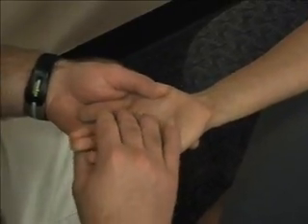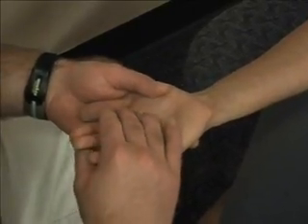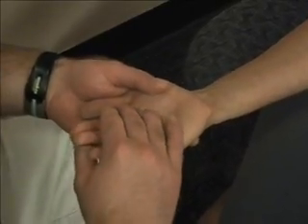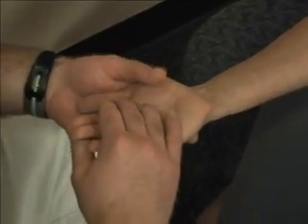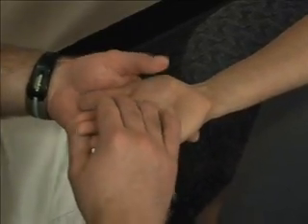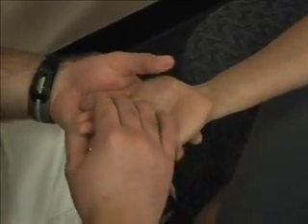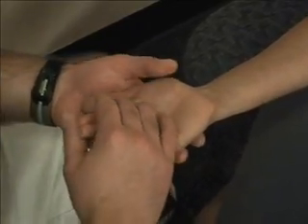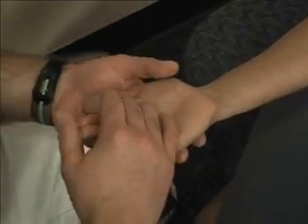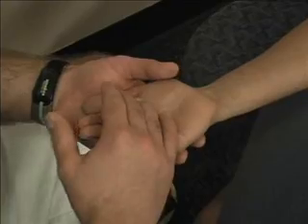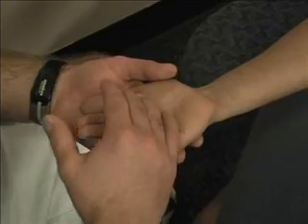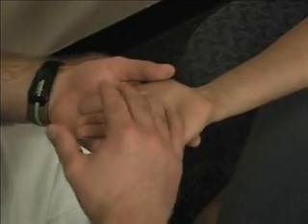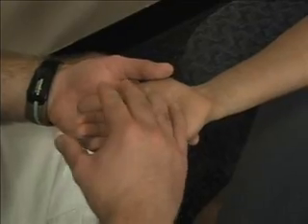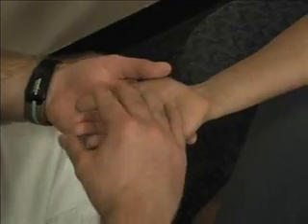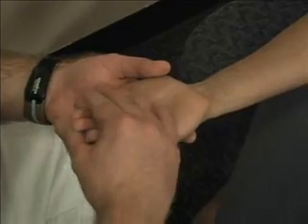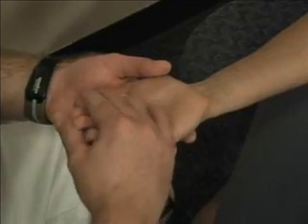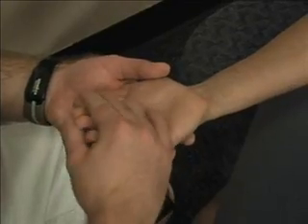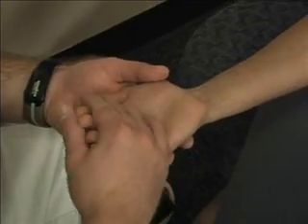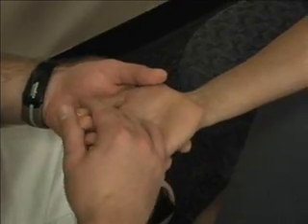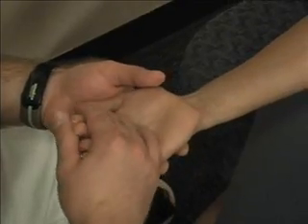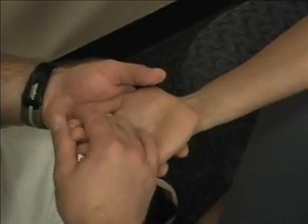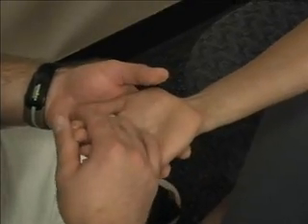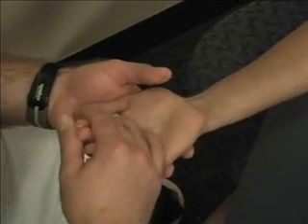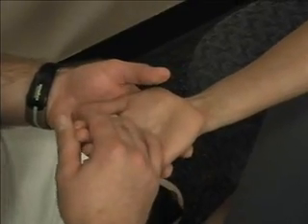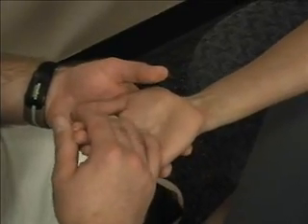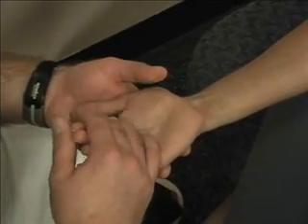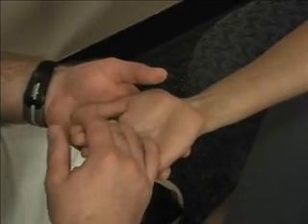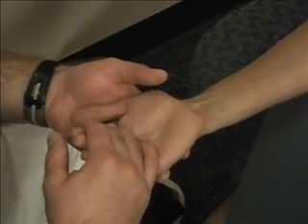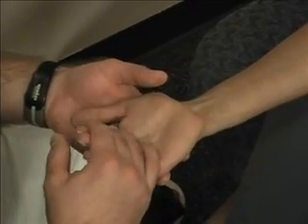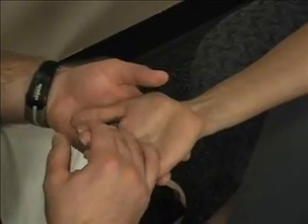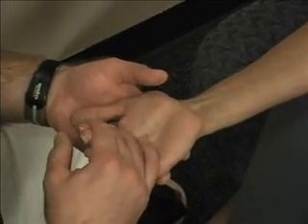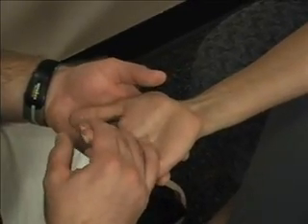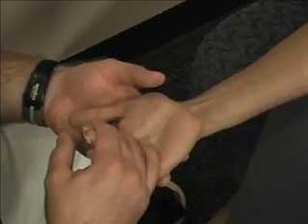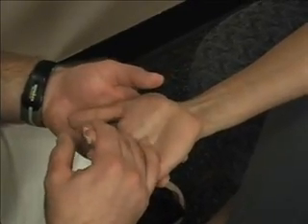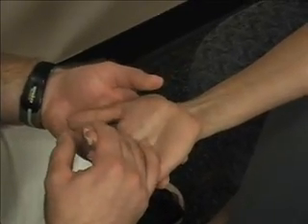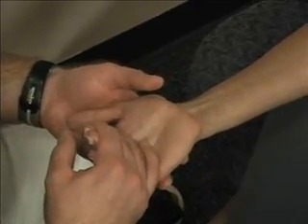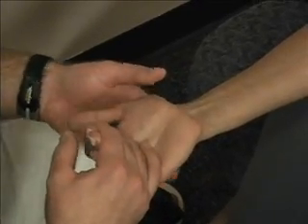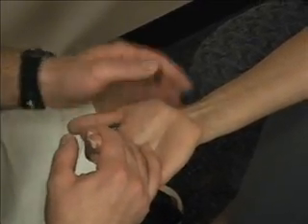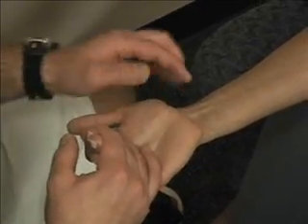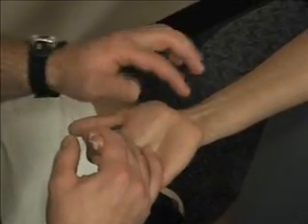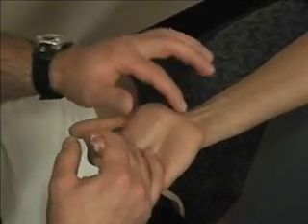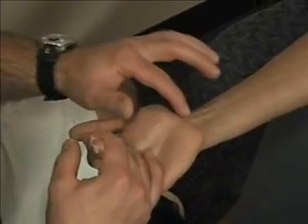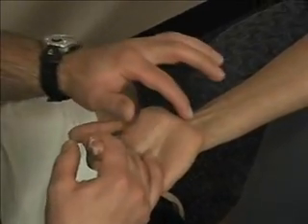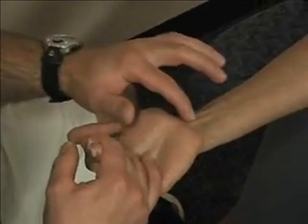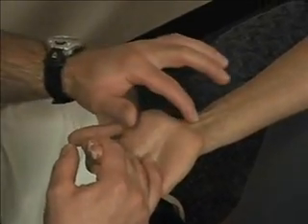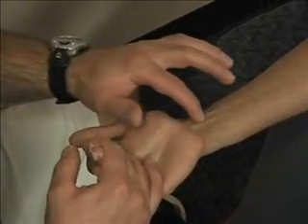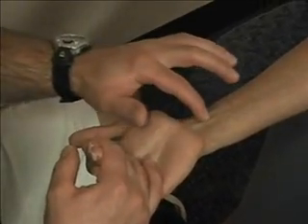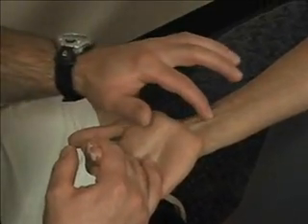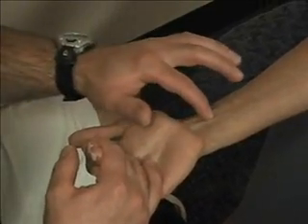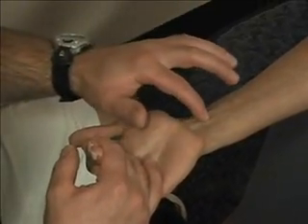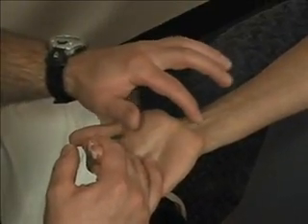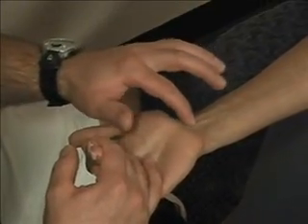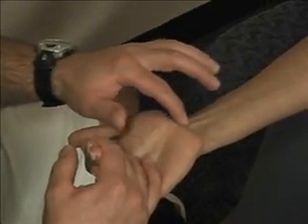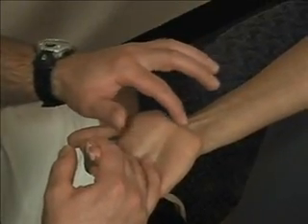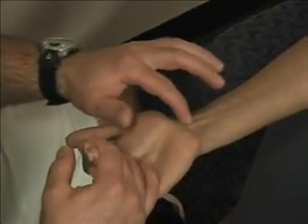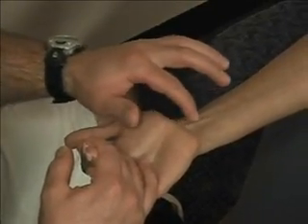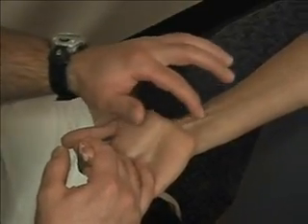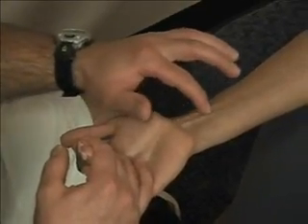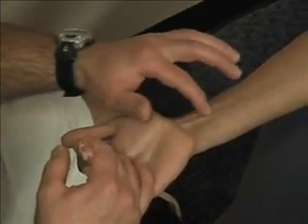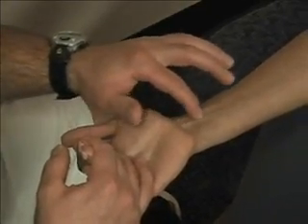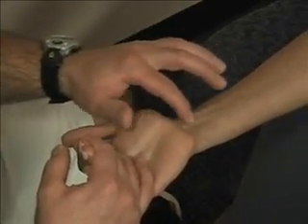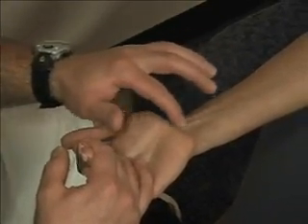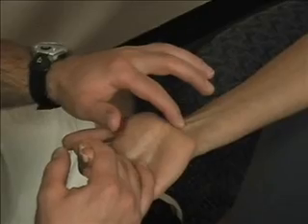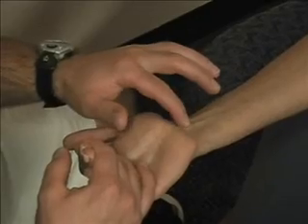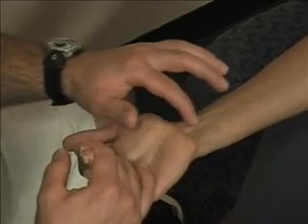Palmaris longus muscle — I'm going to have her pull her fingers against mine and her palmaris longus is going to pop out right here.